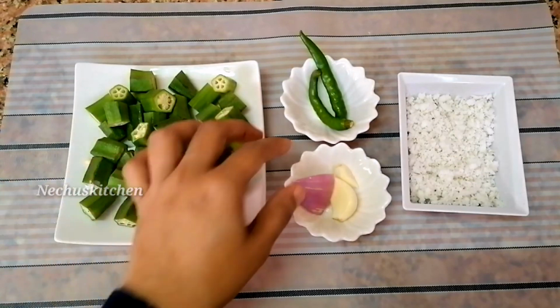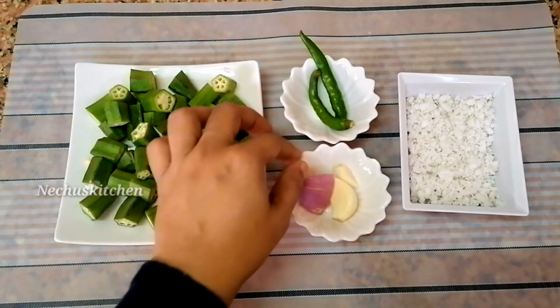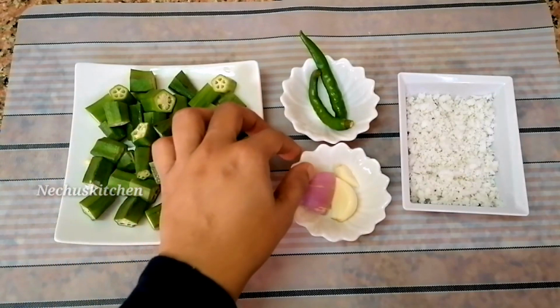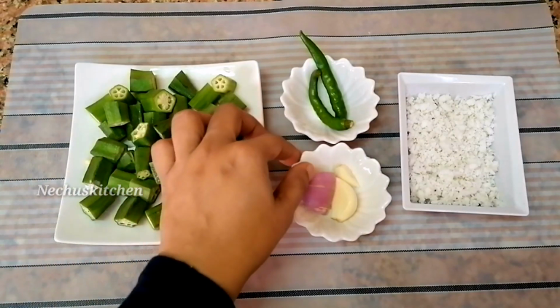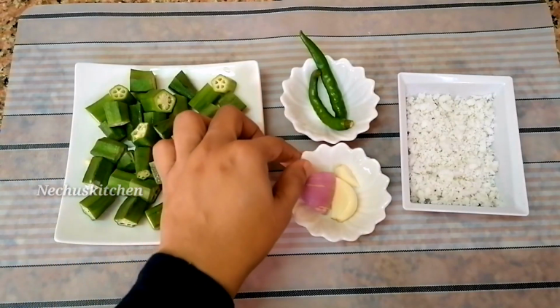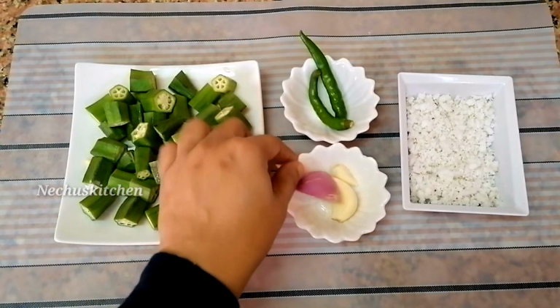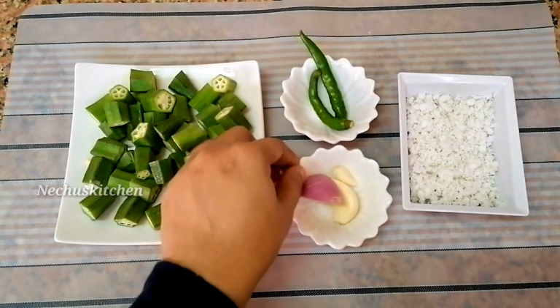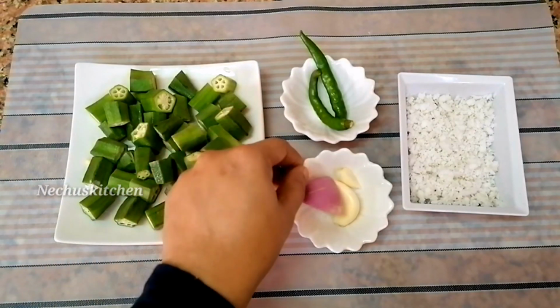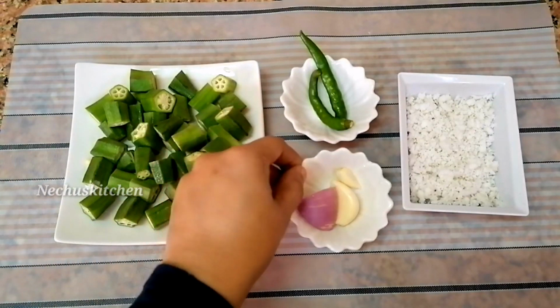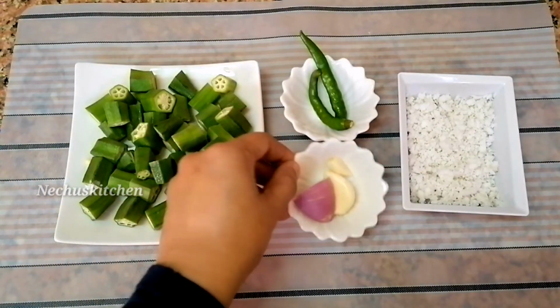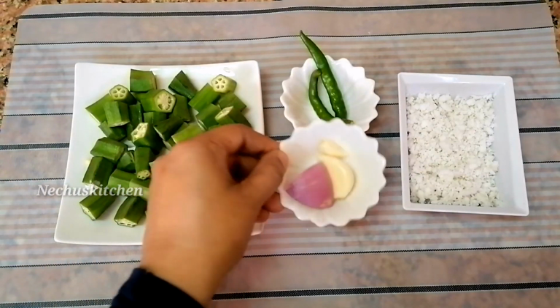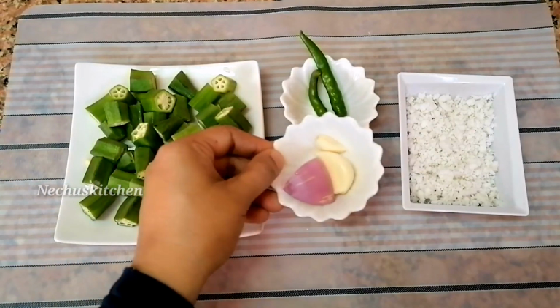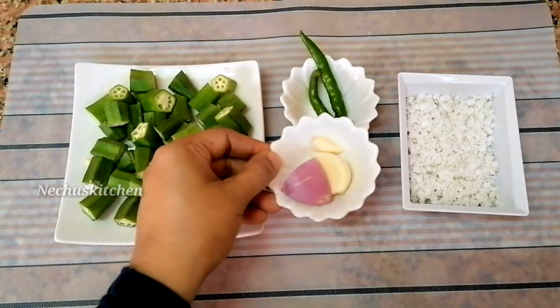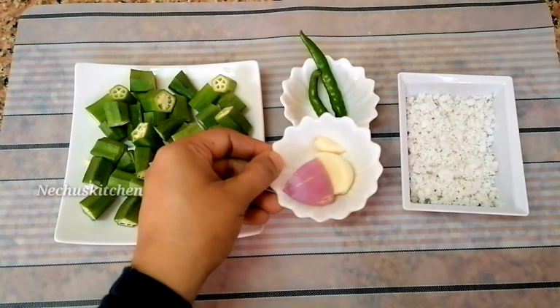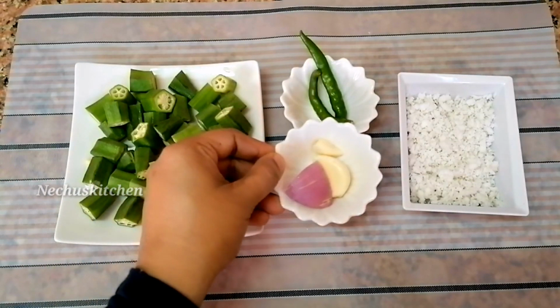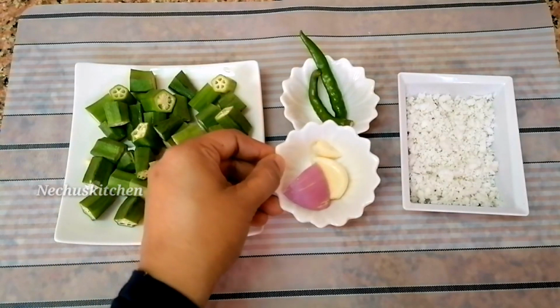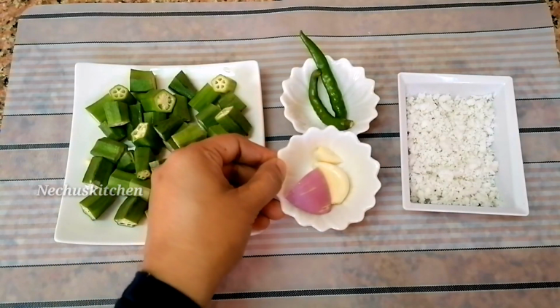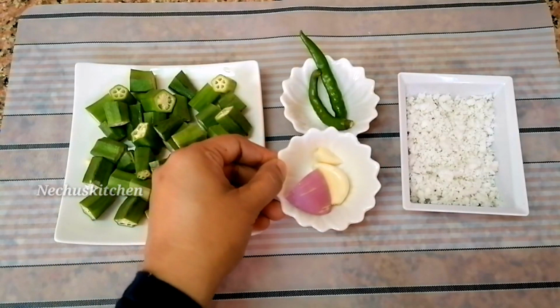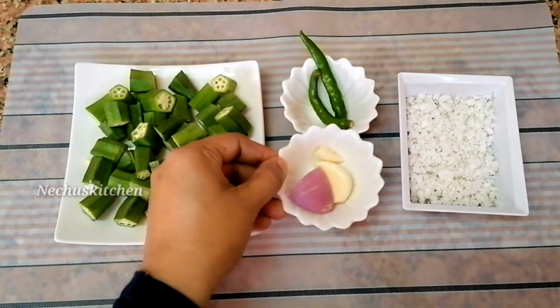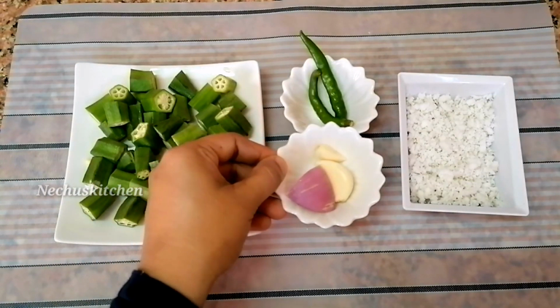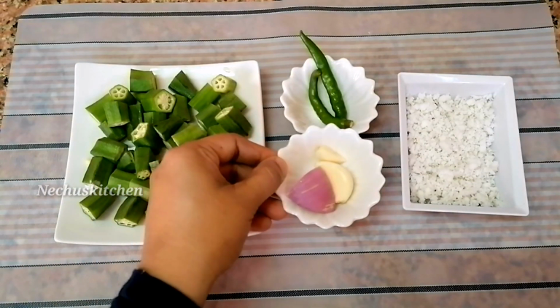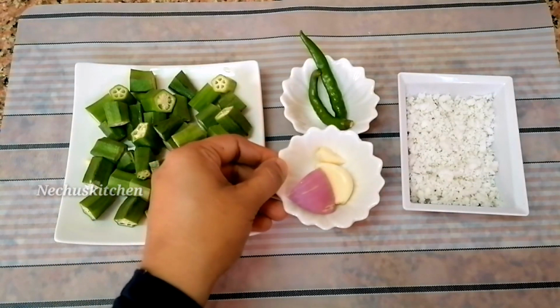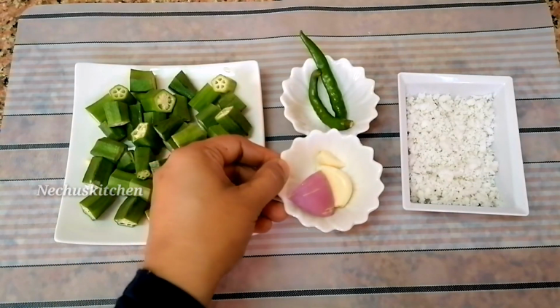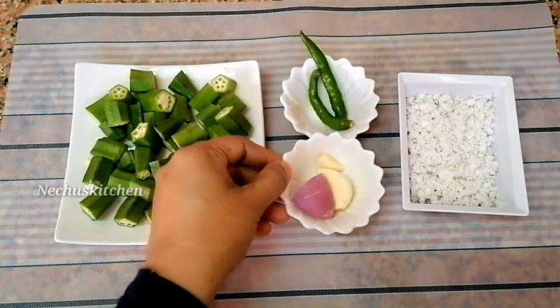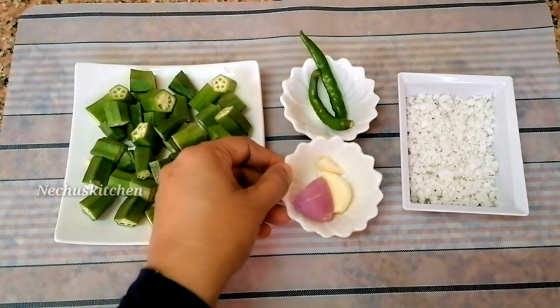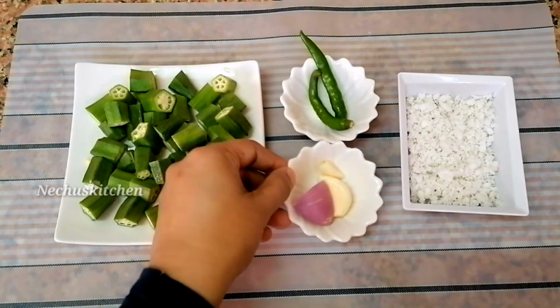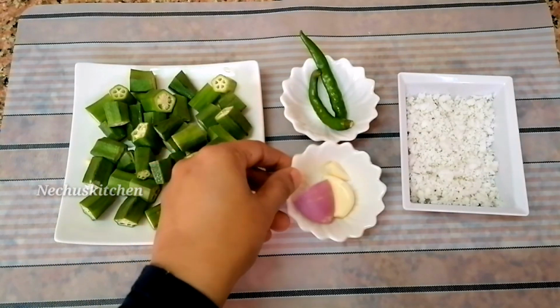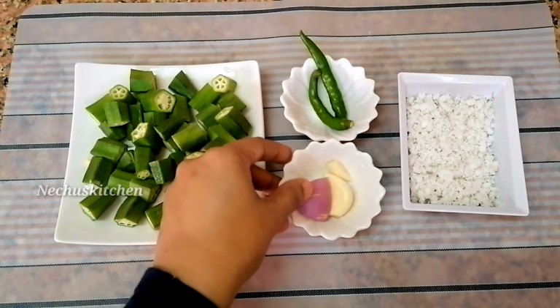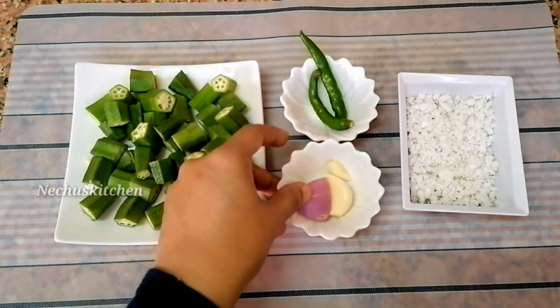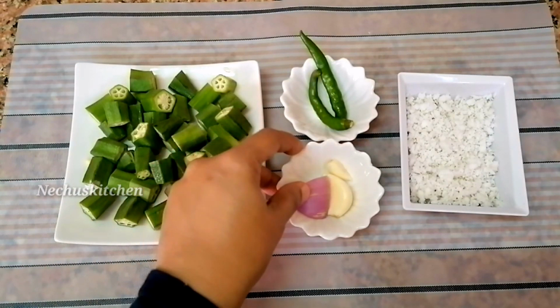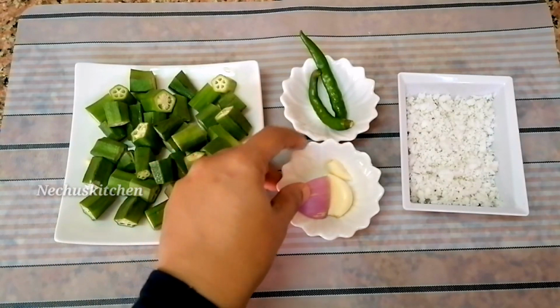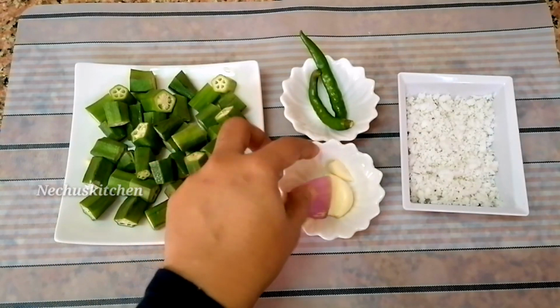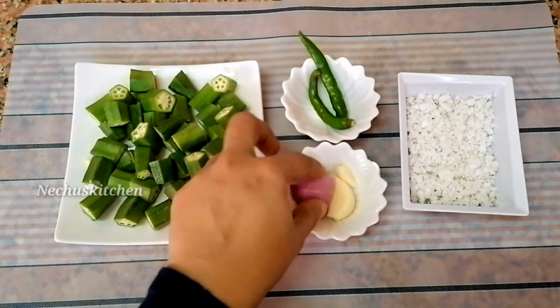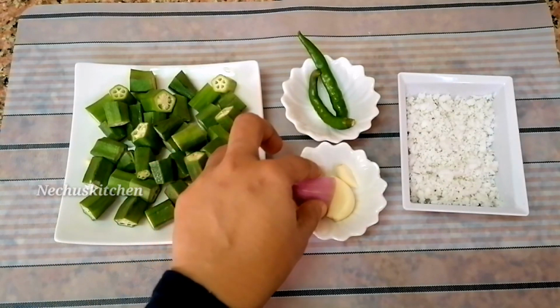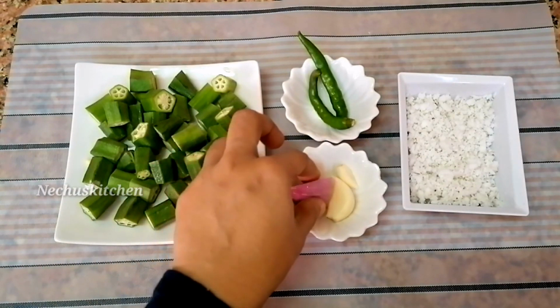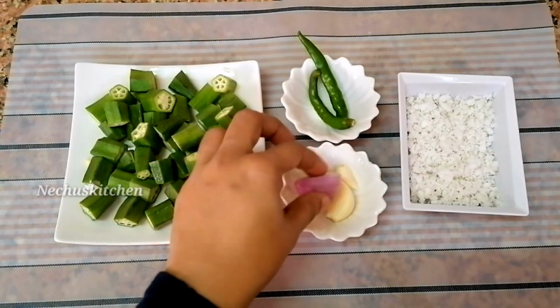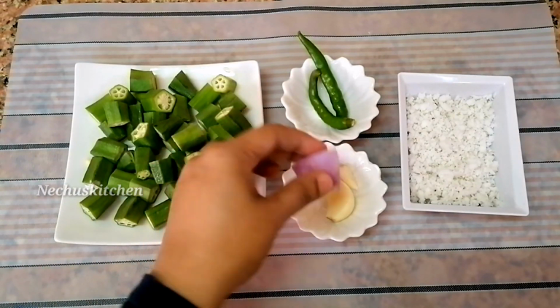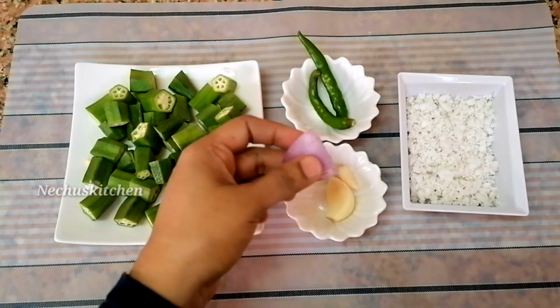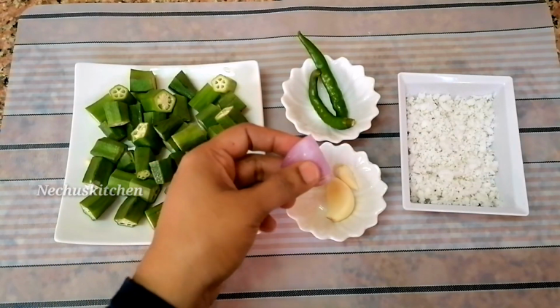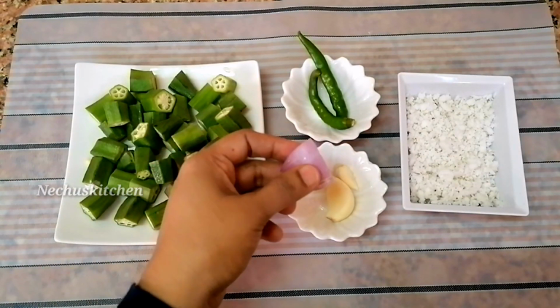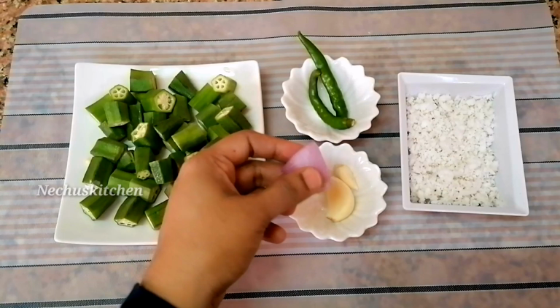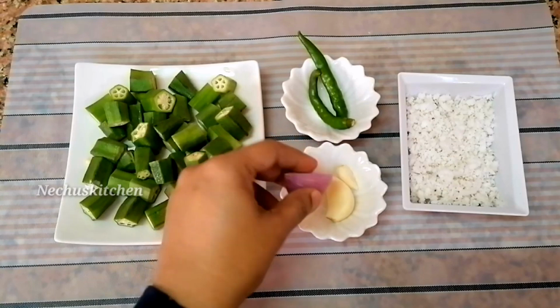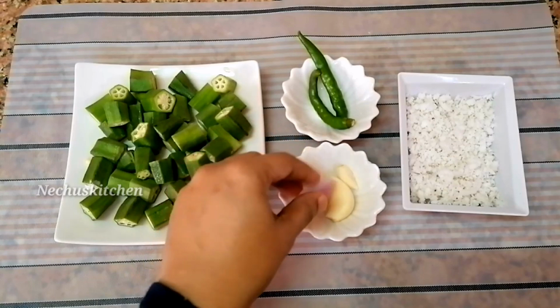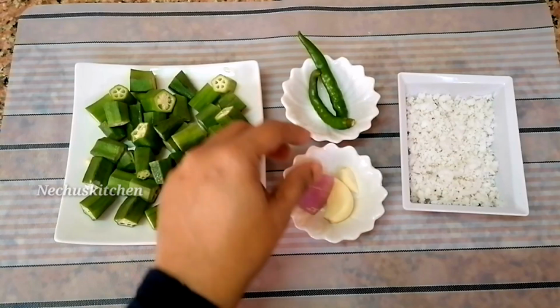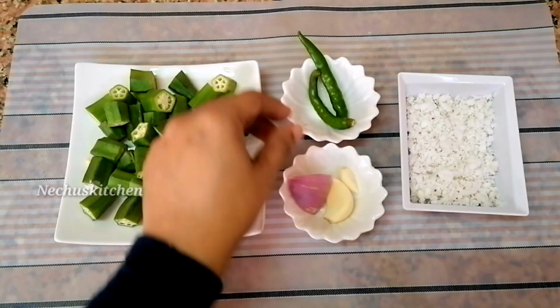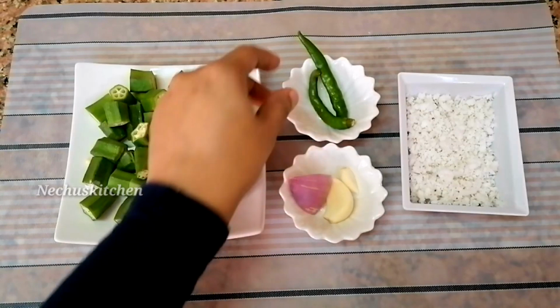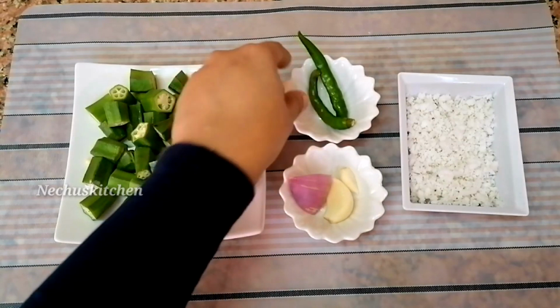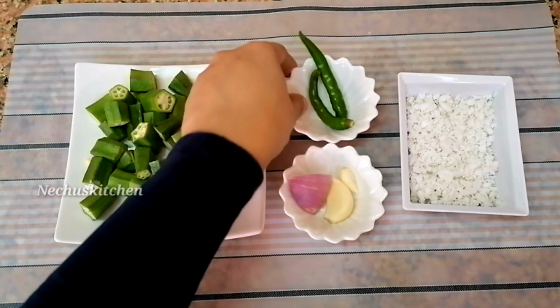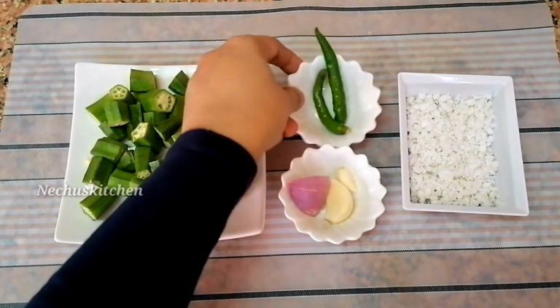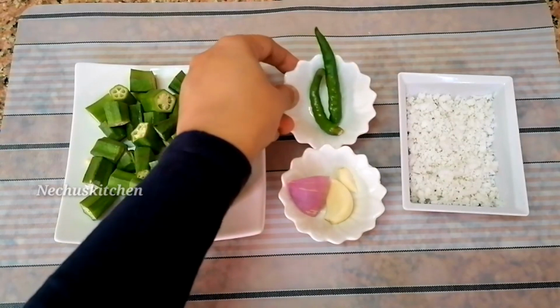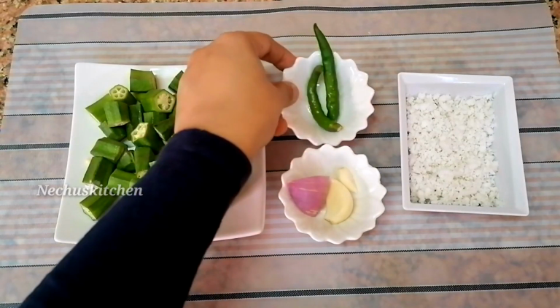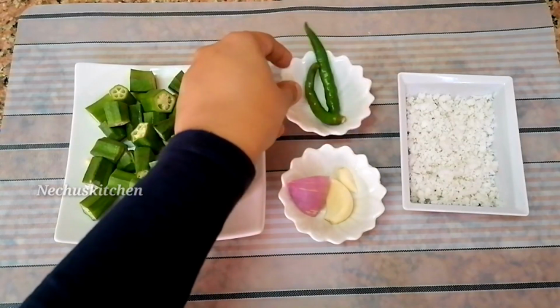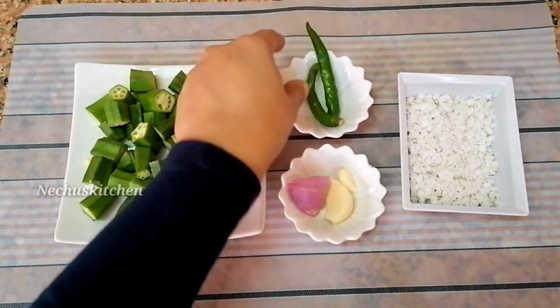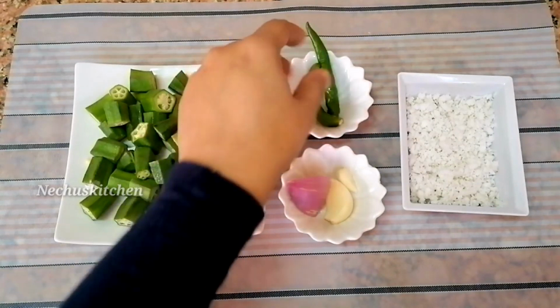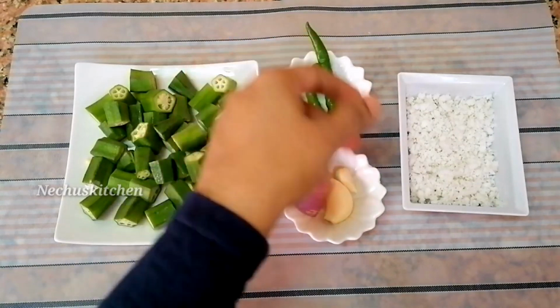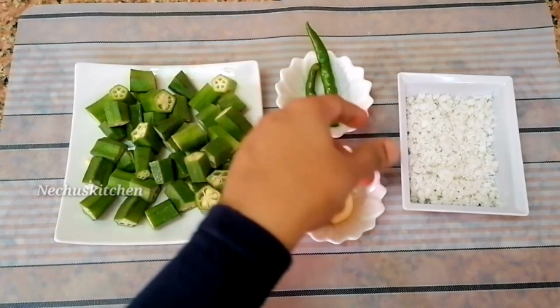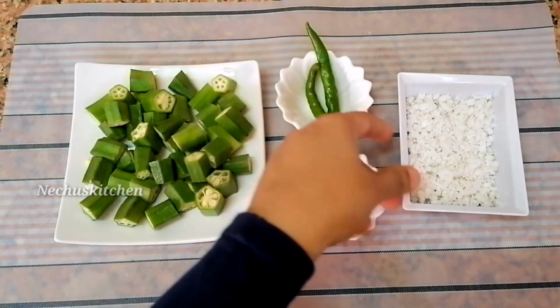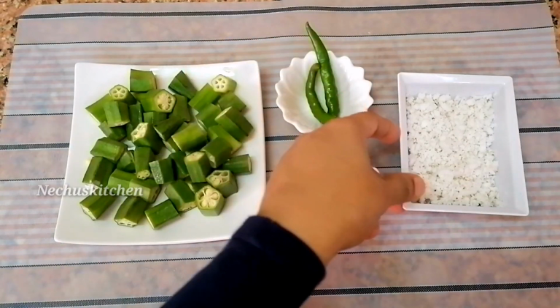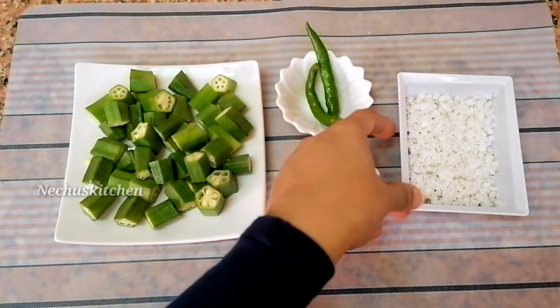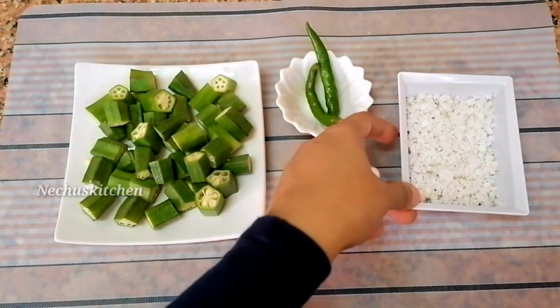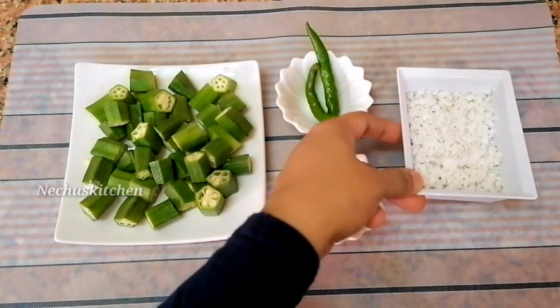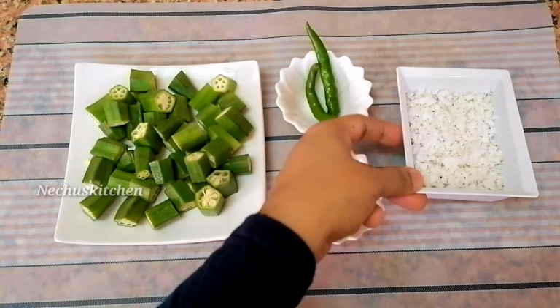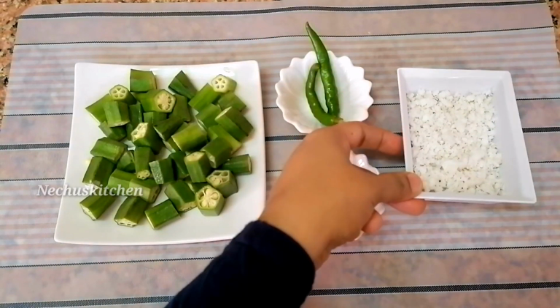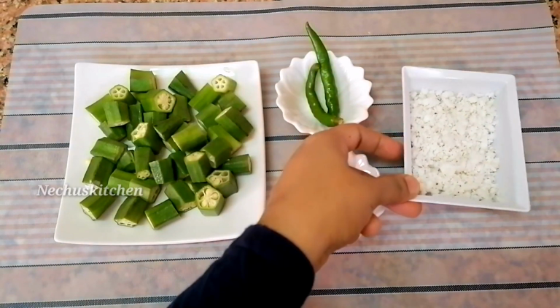I will cut the small pieces in the pan. Then add 2 small pieces. Then add 2 tablespoons of the sauce.